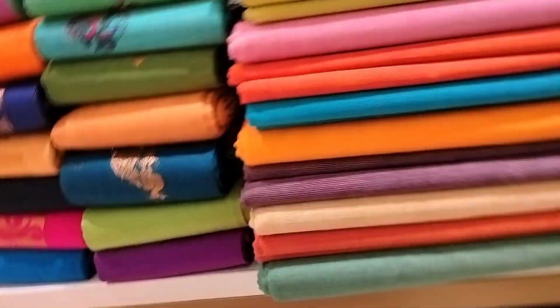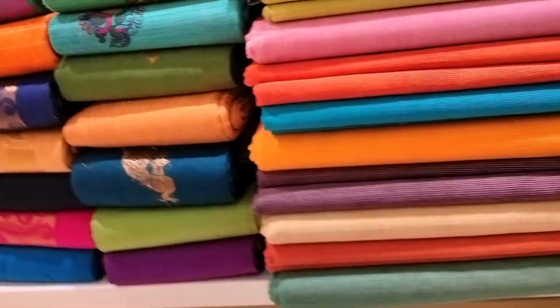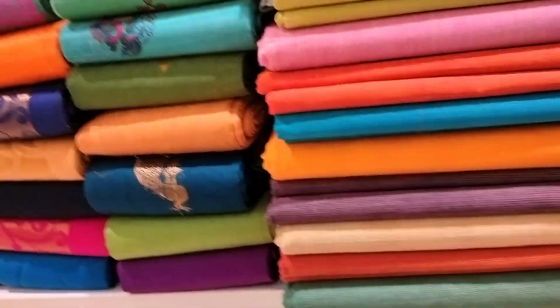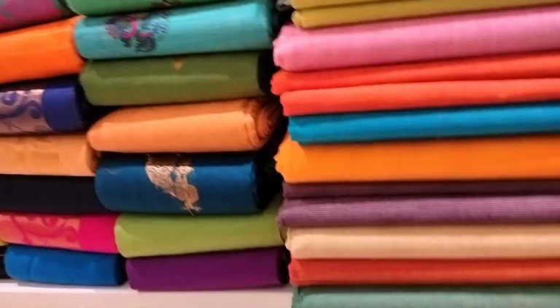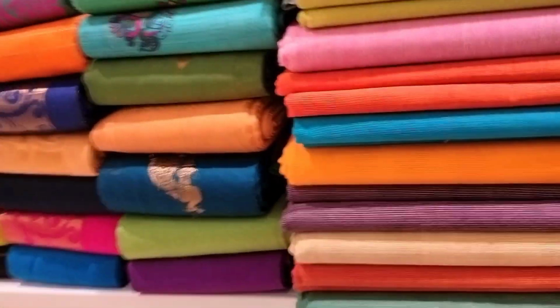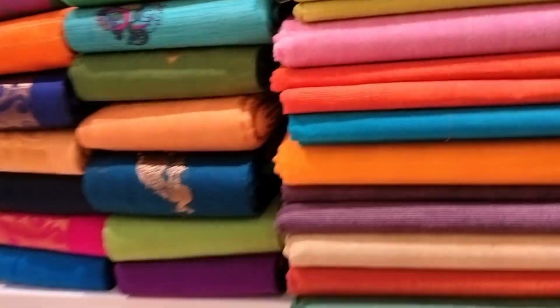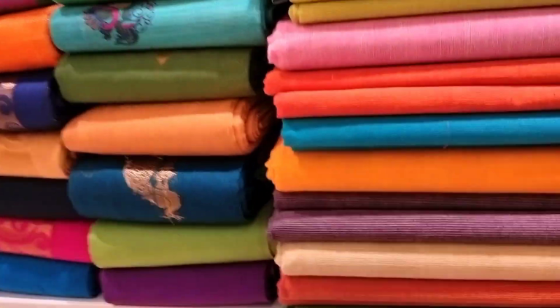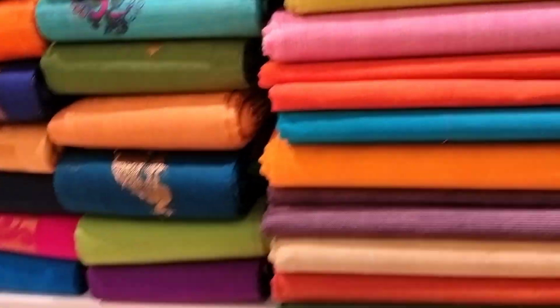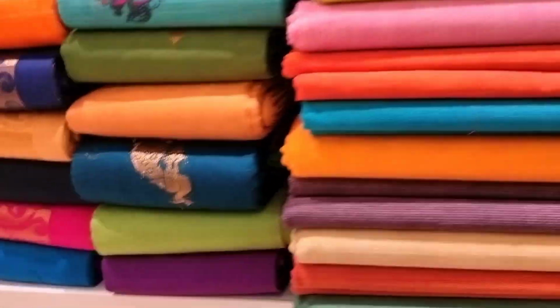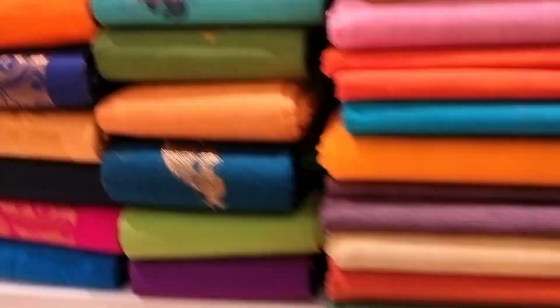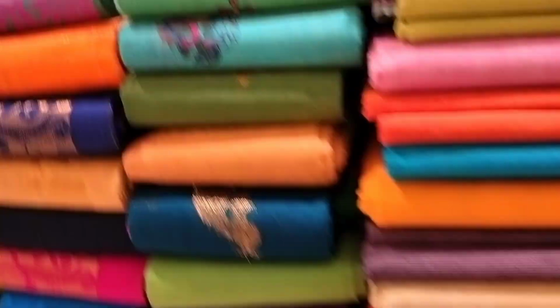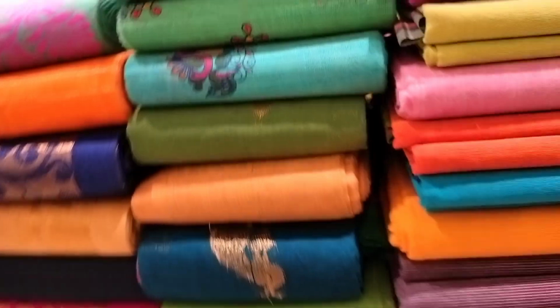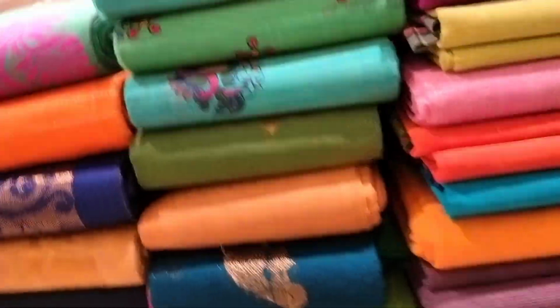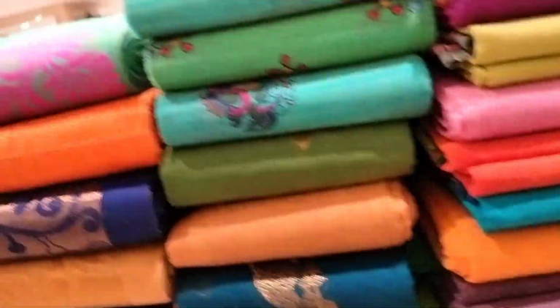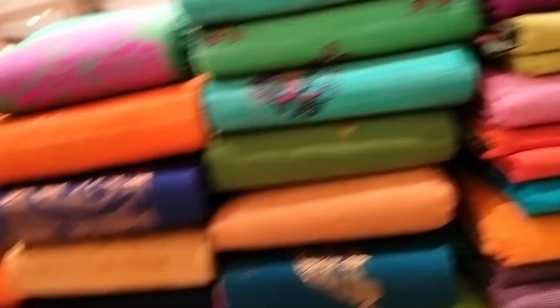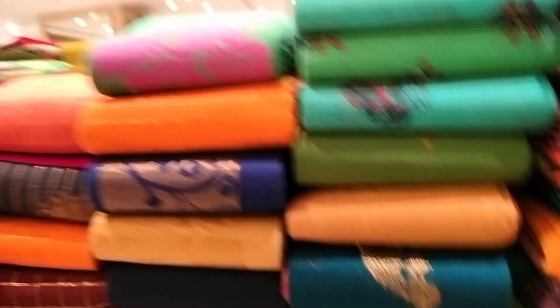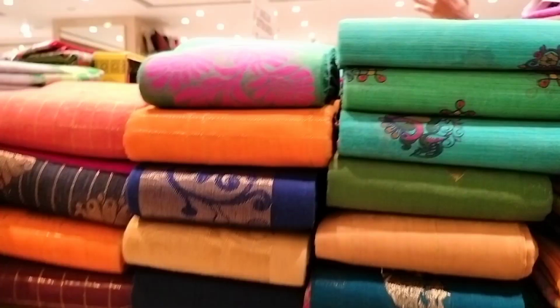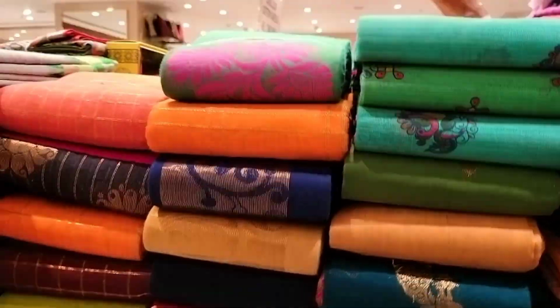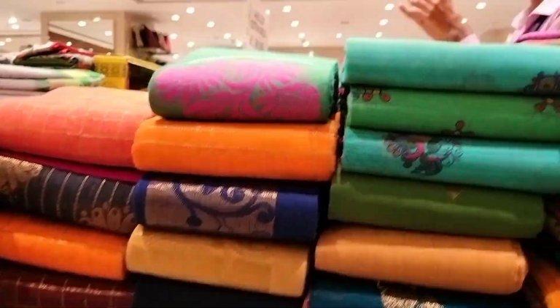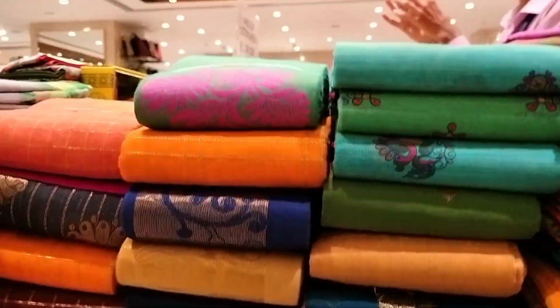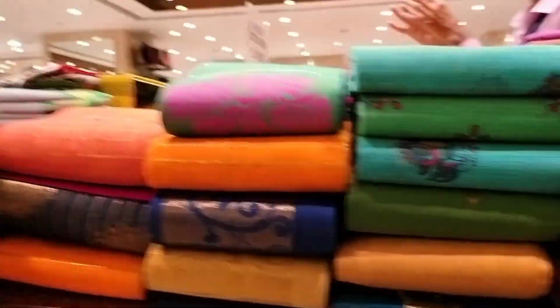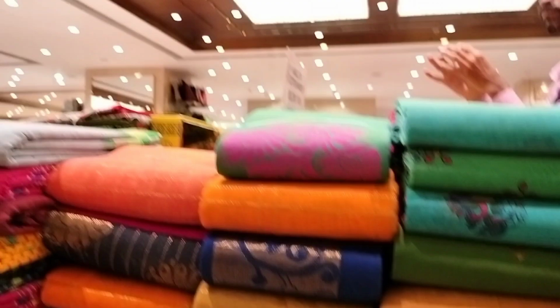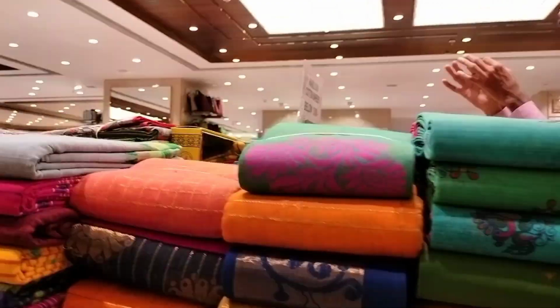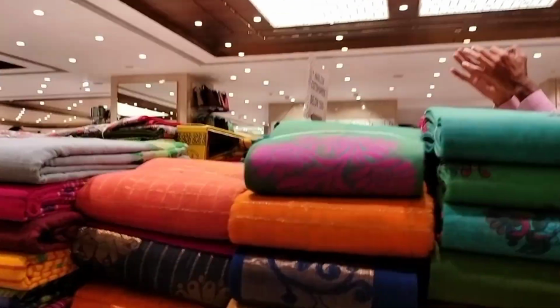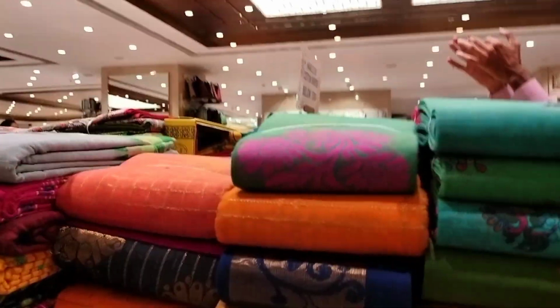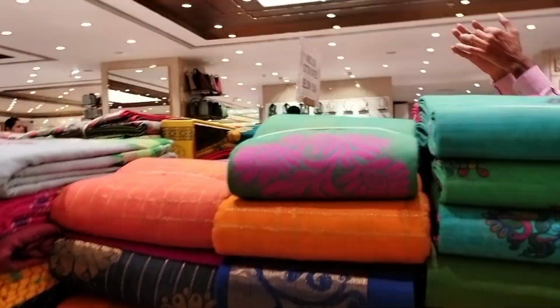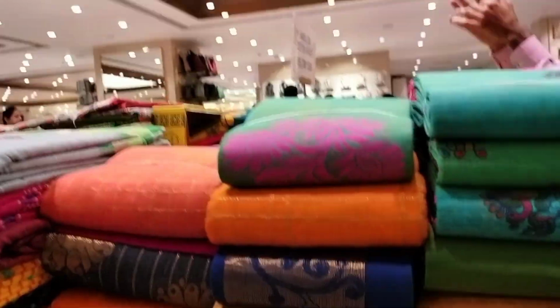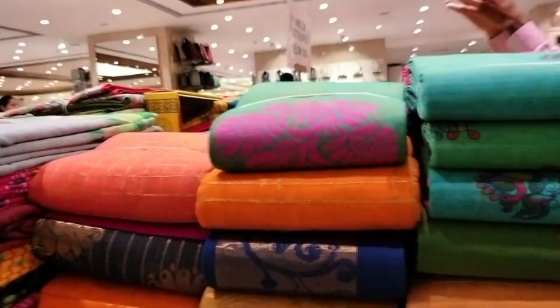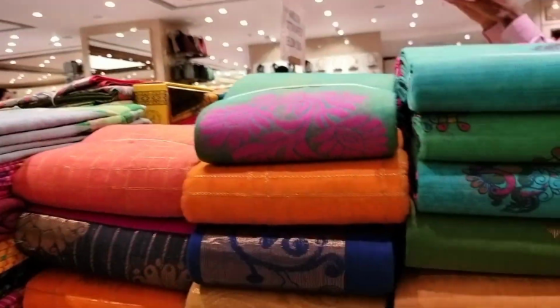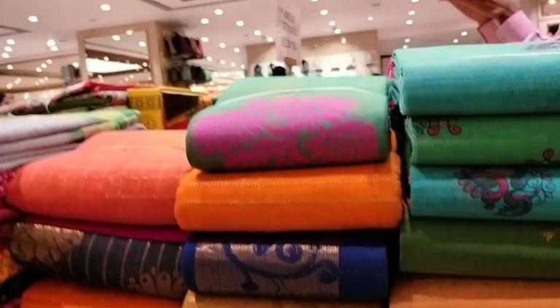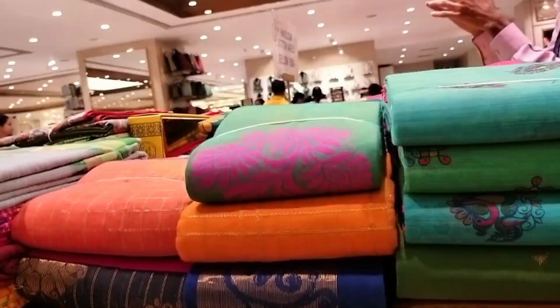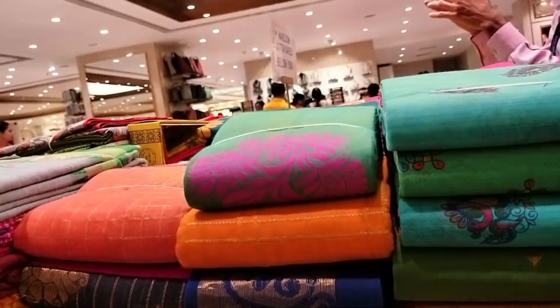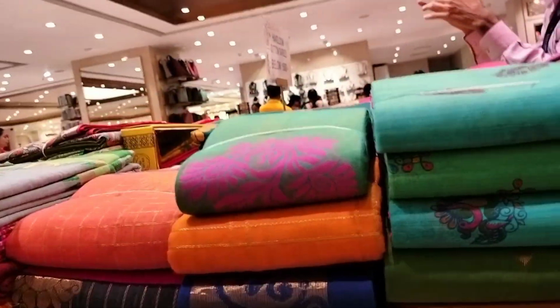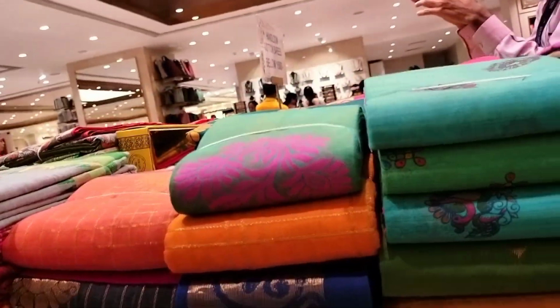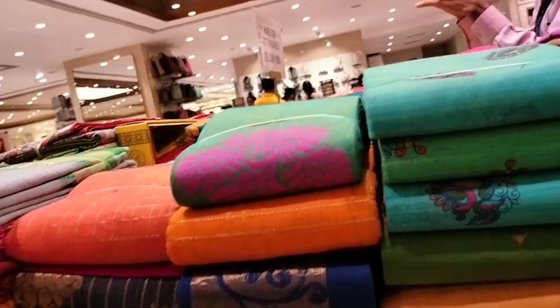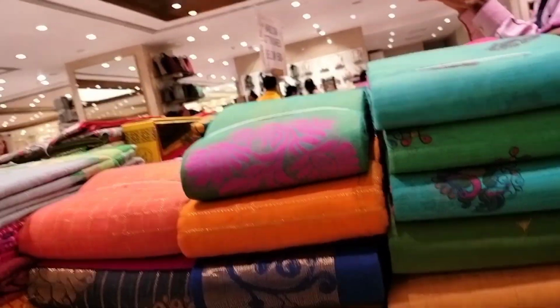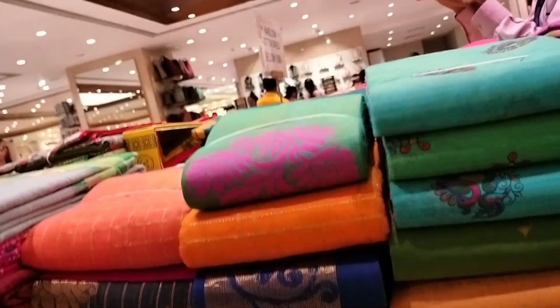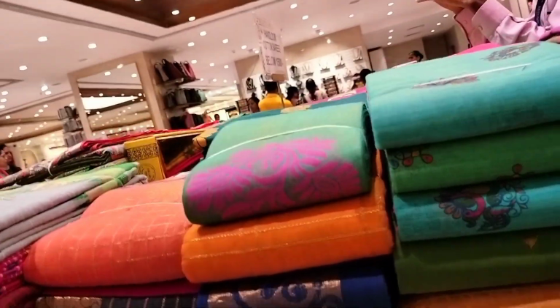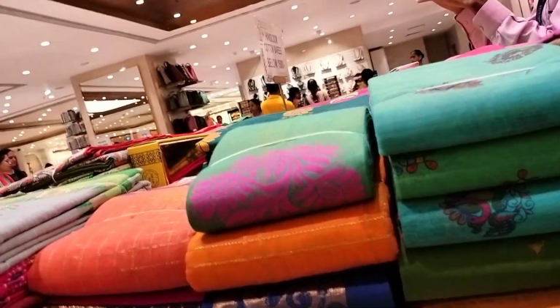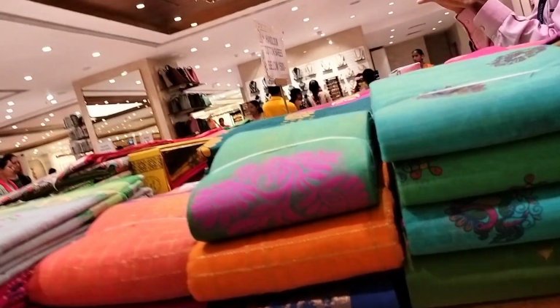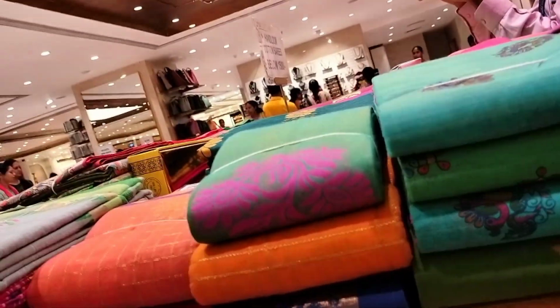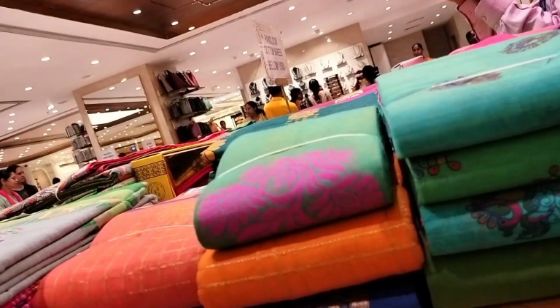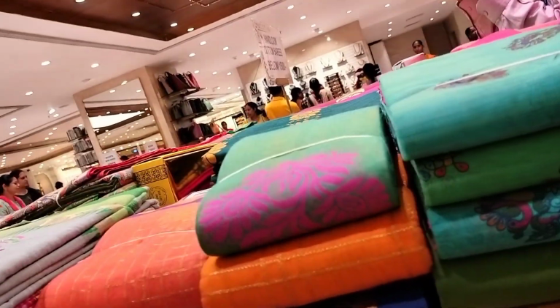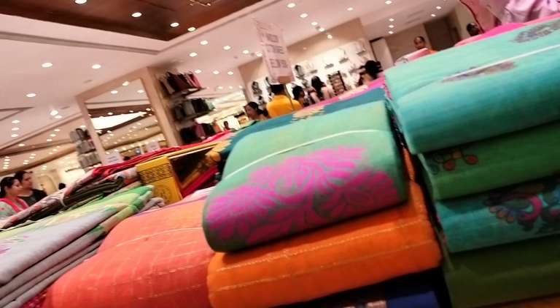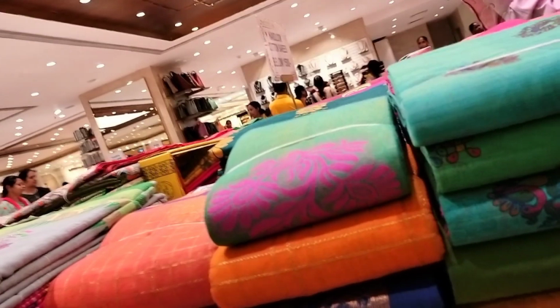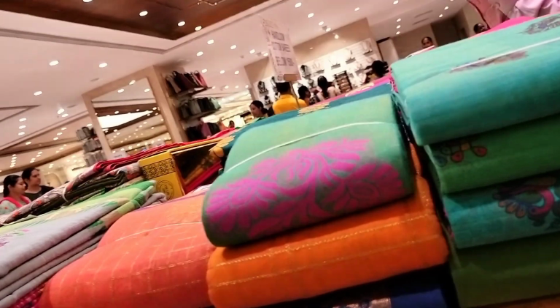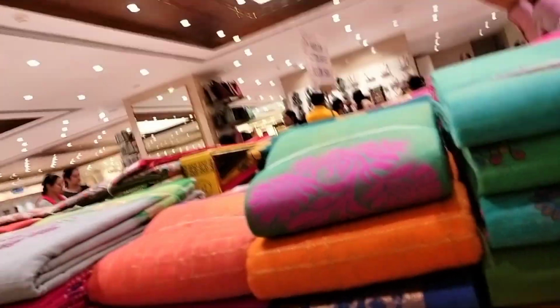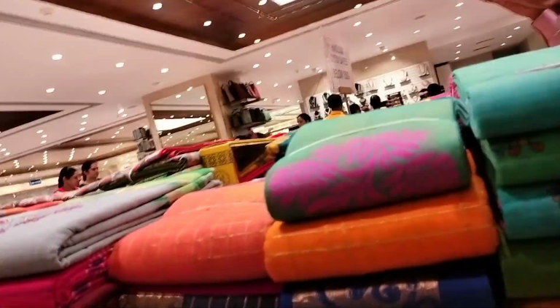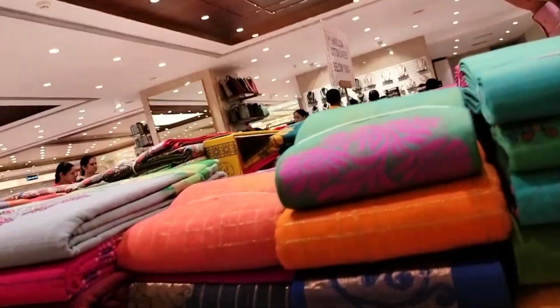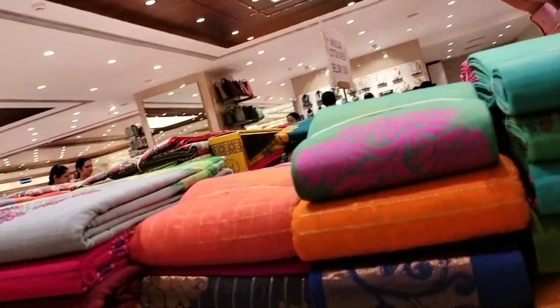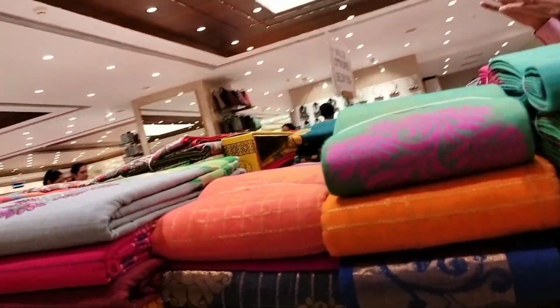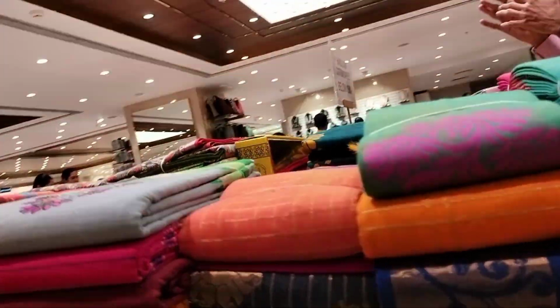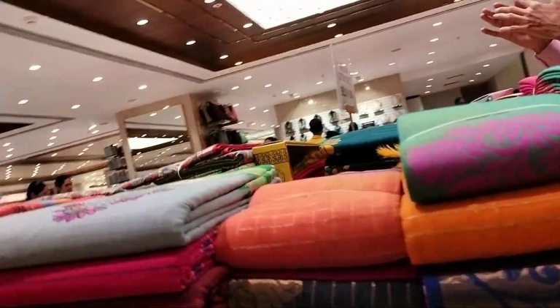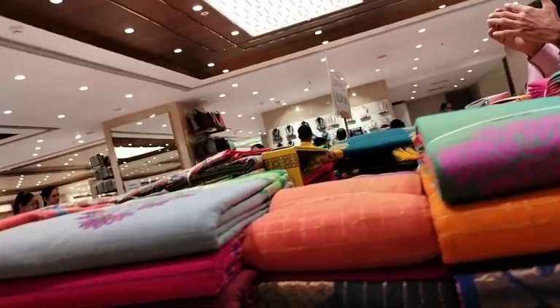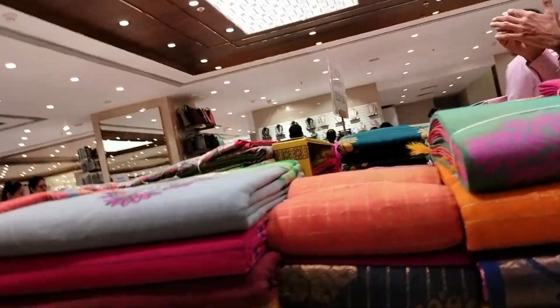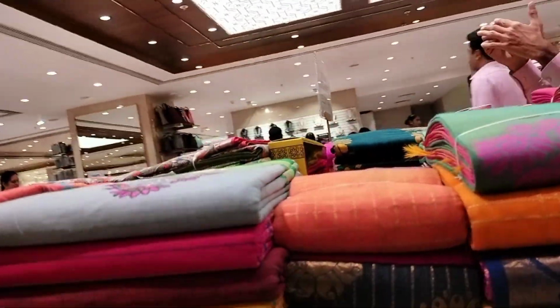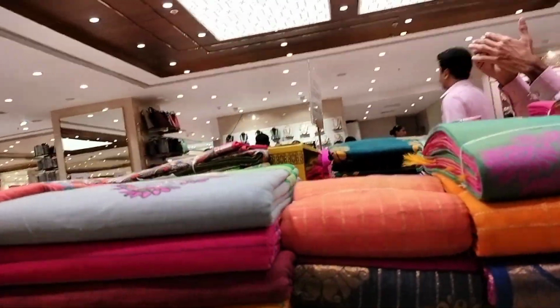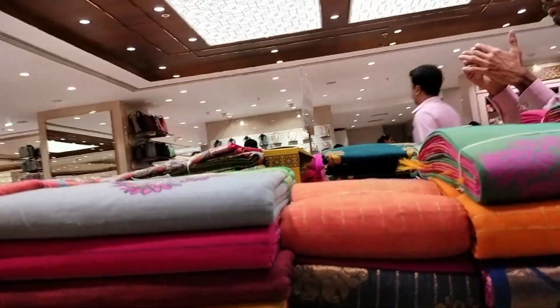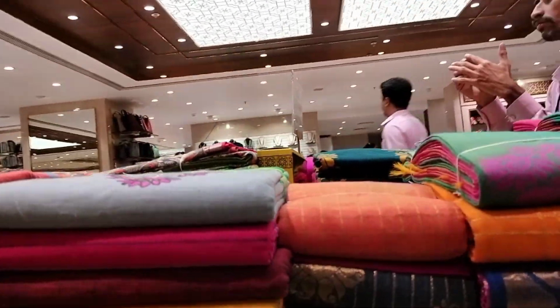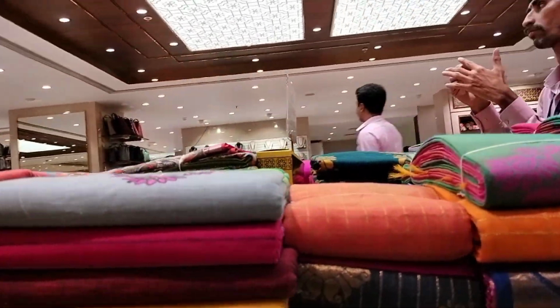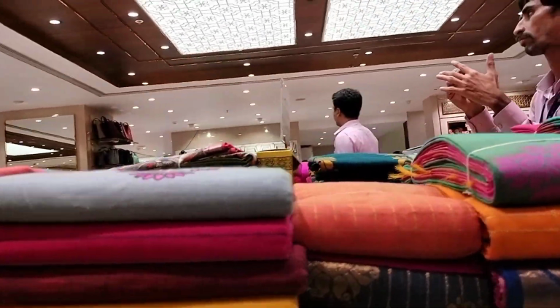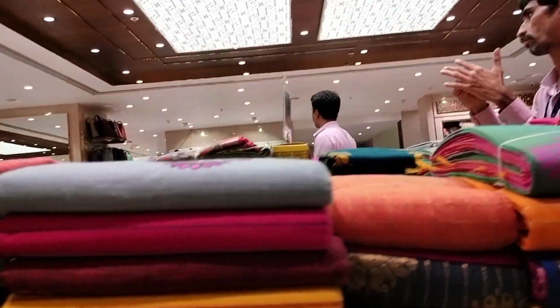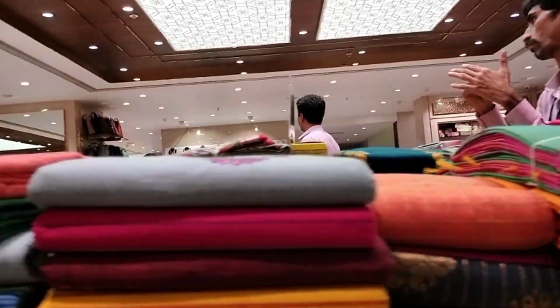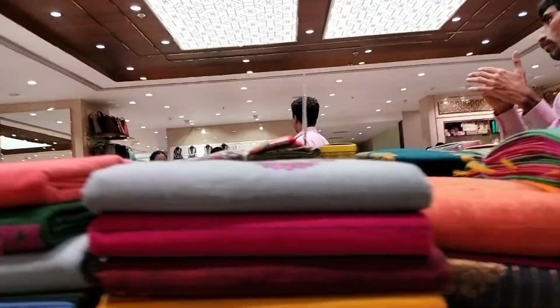Hi Andy, welcome to my channel. Today we are looking at a new collection in South India shopping mall.